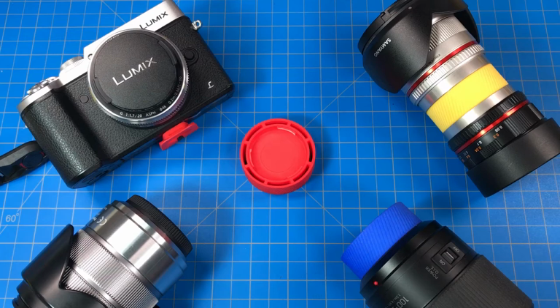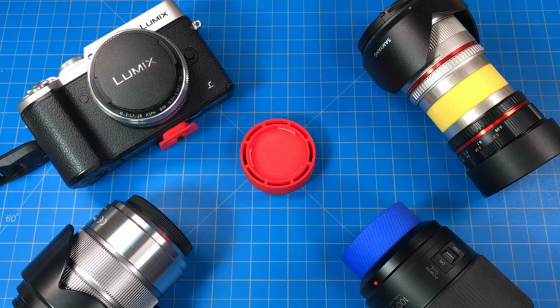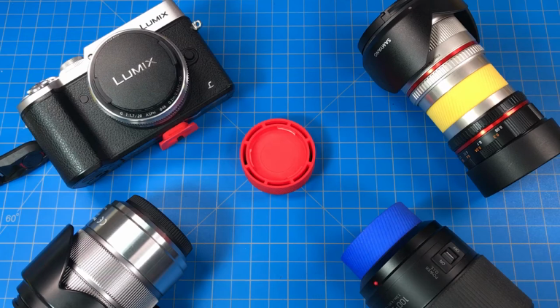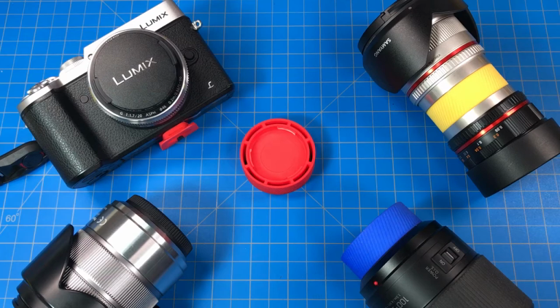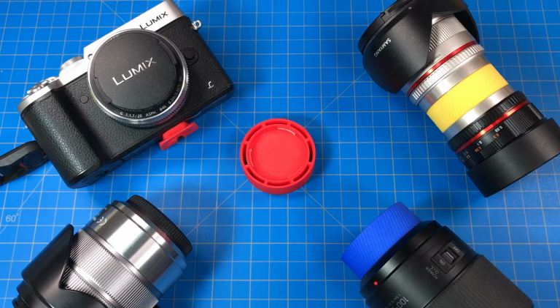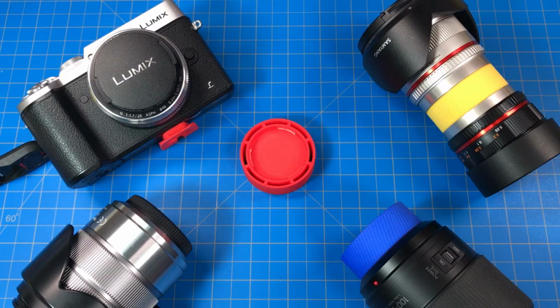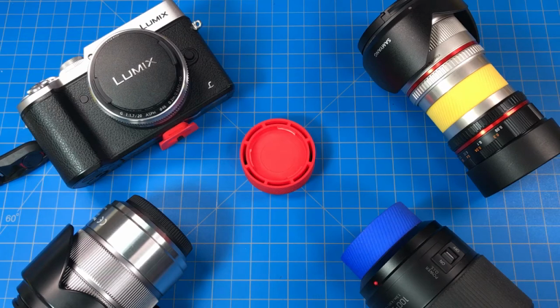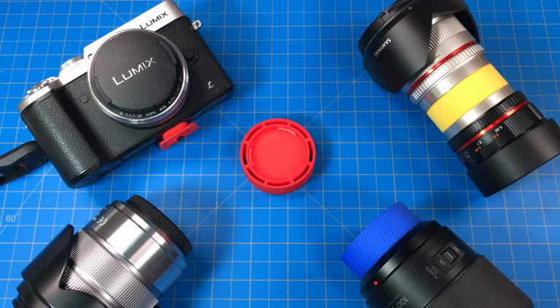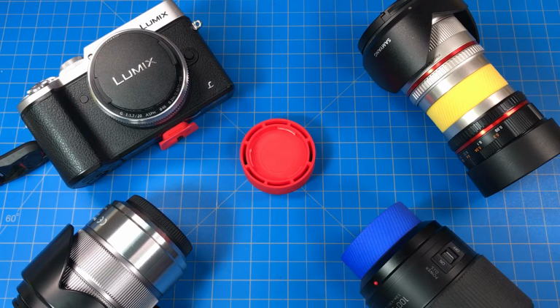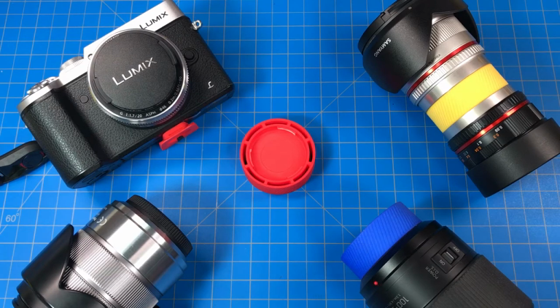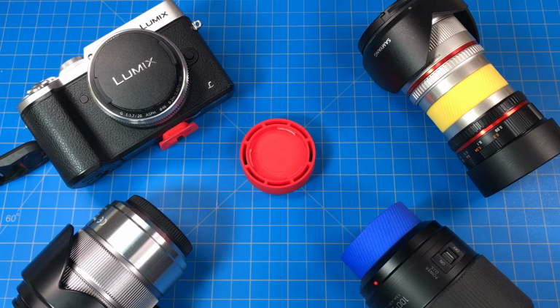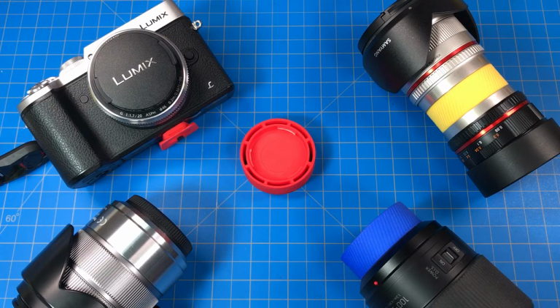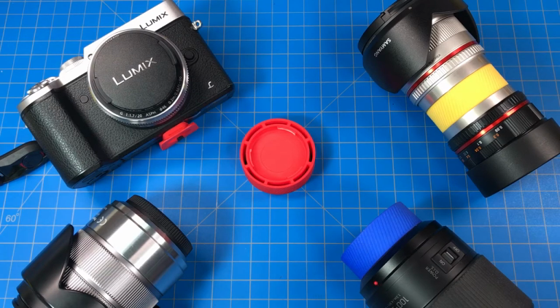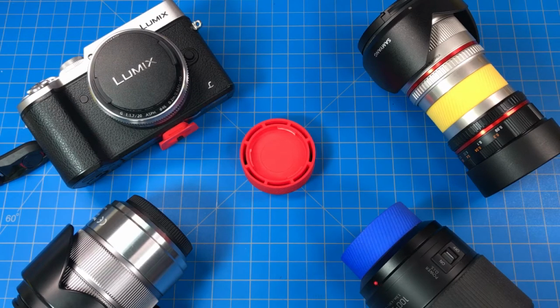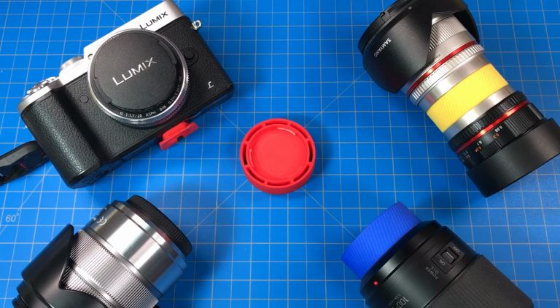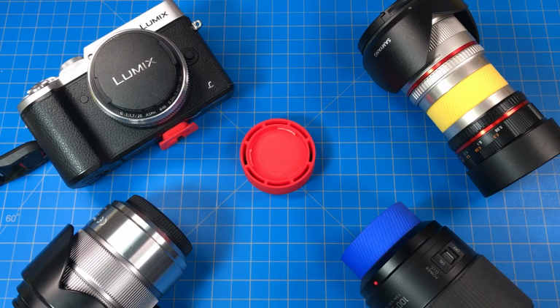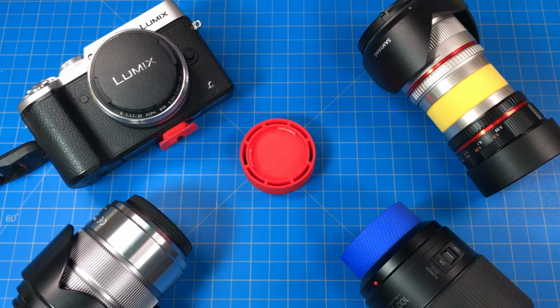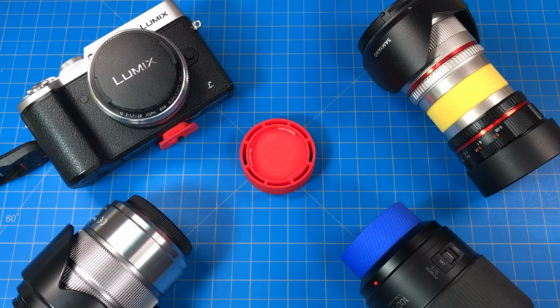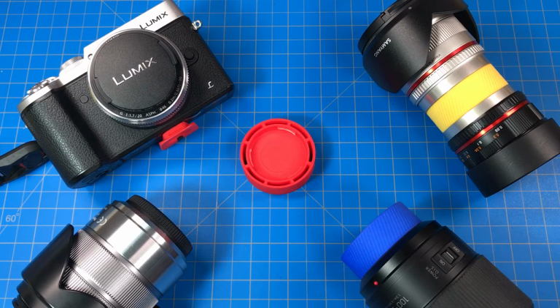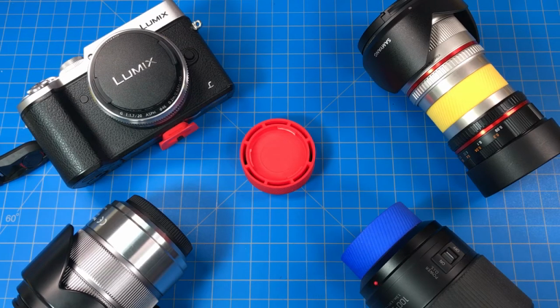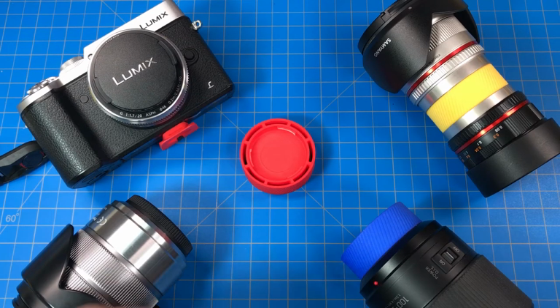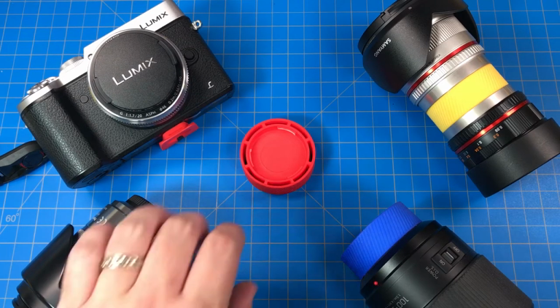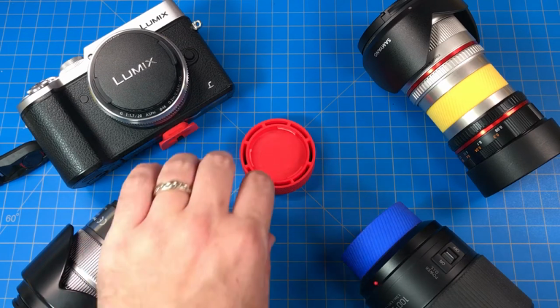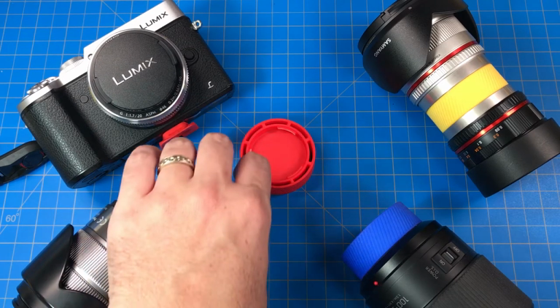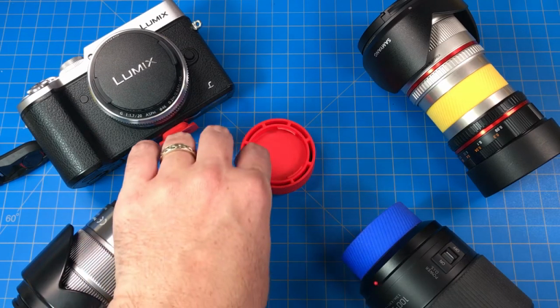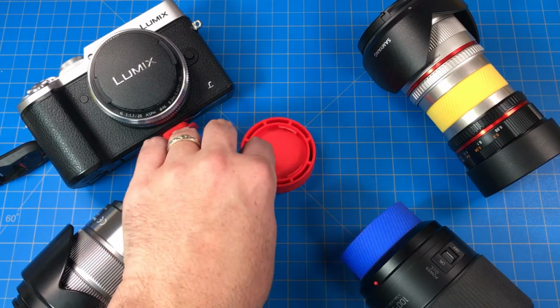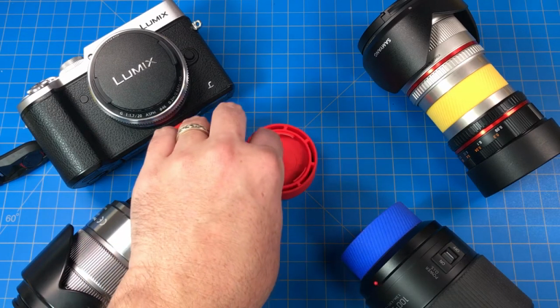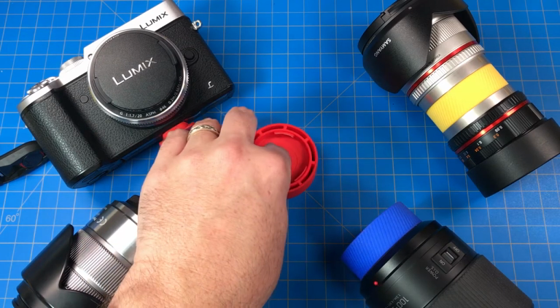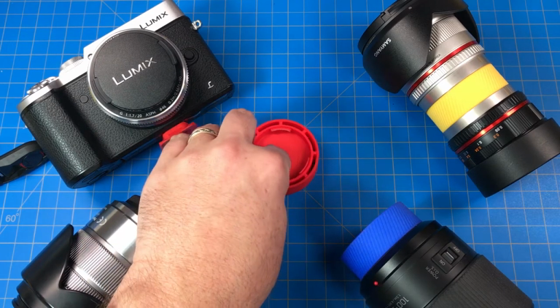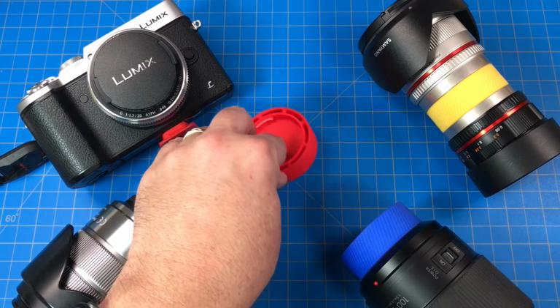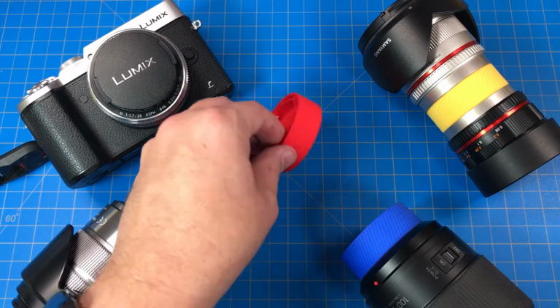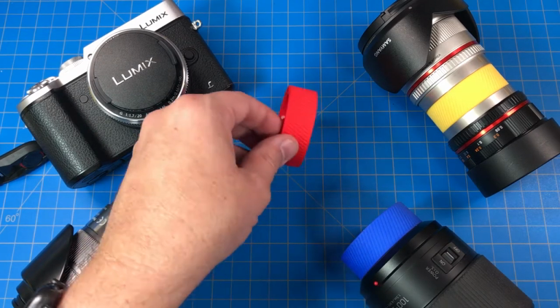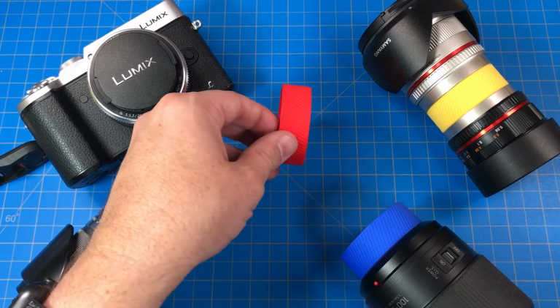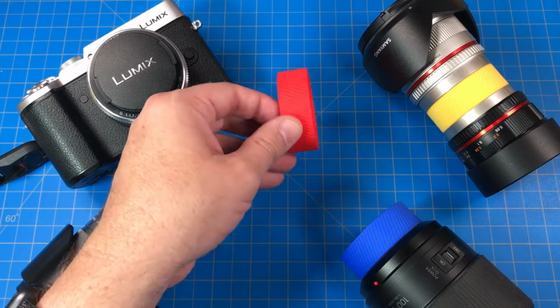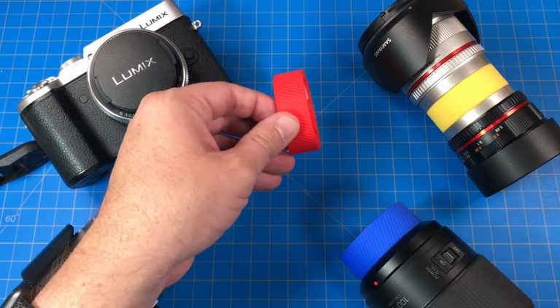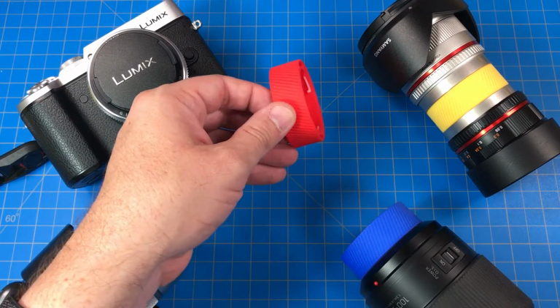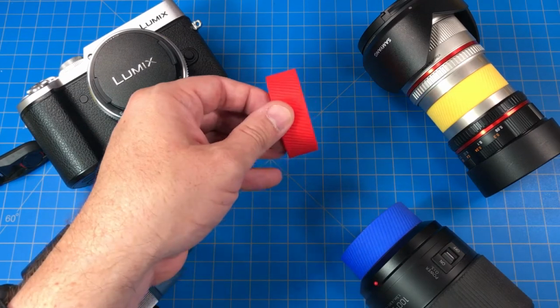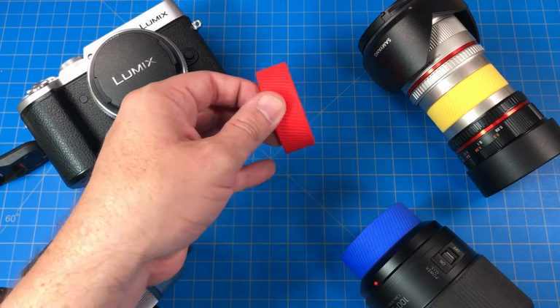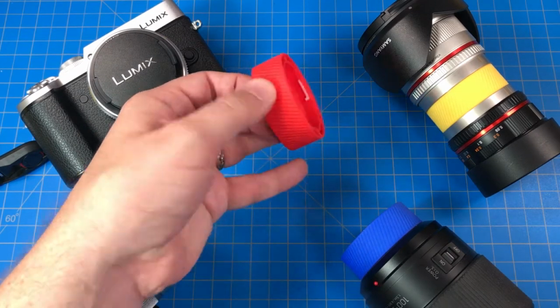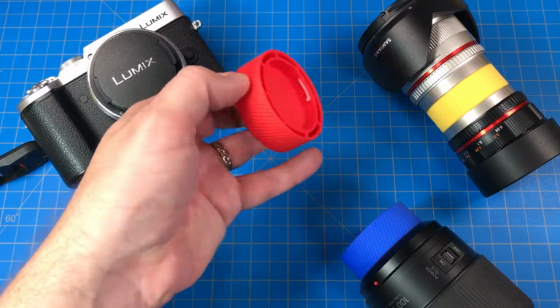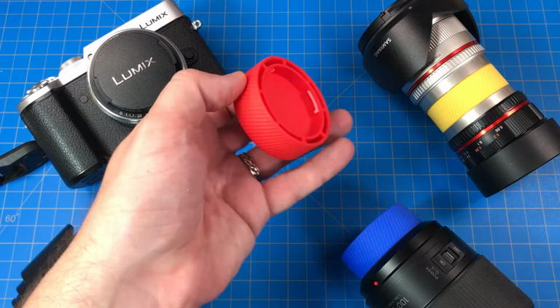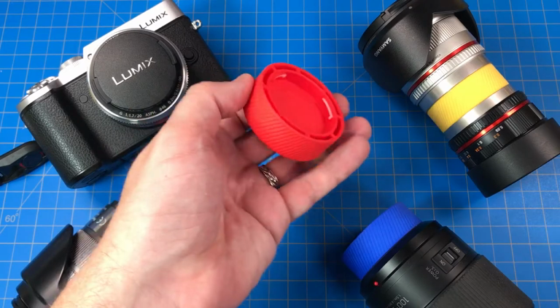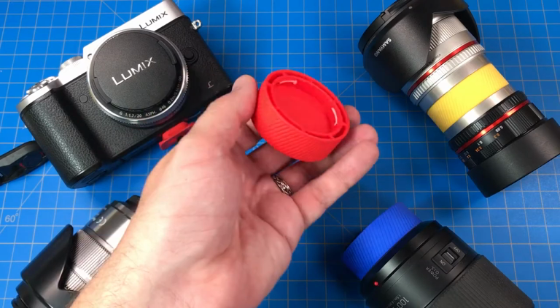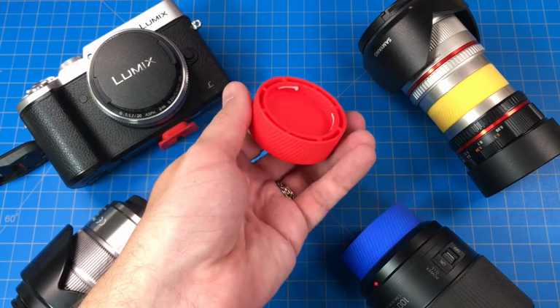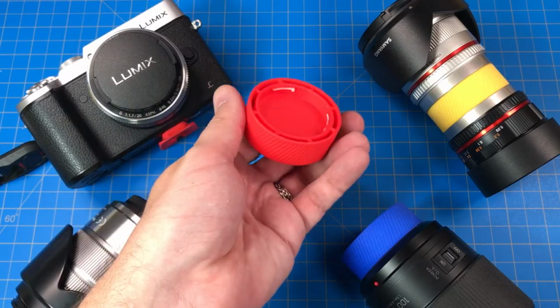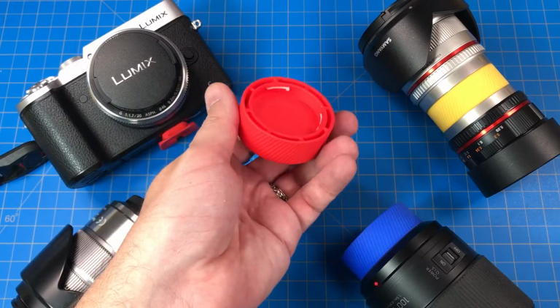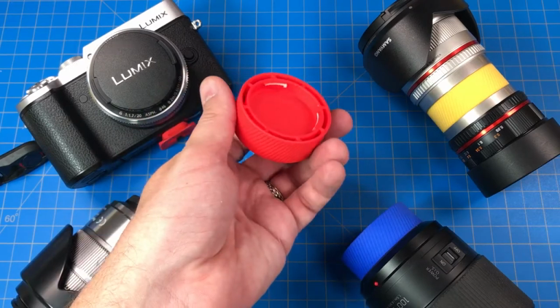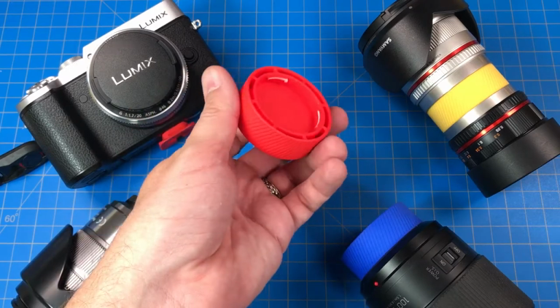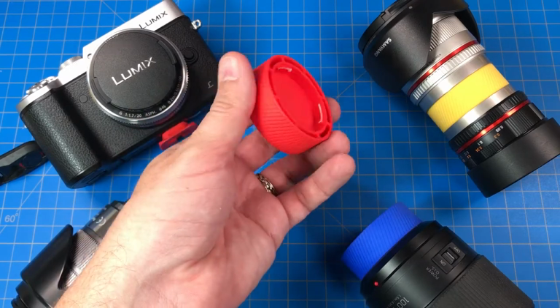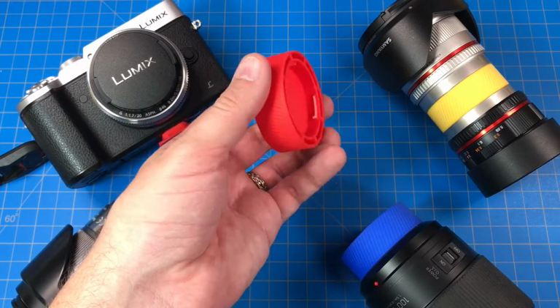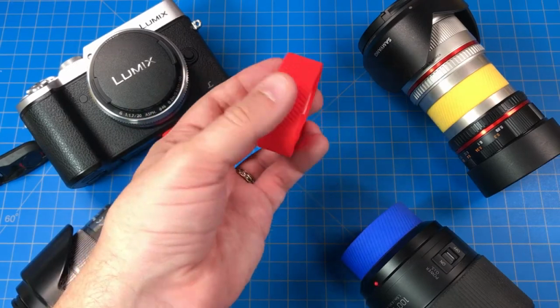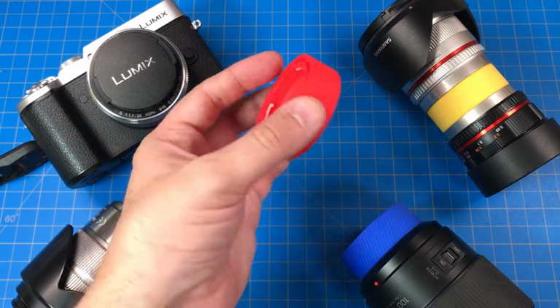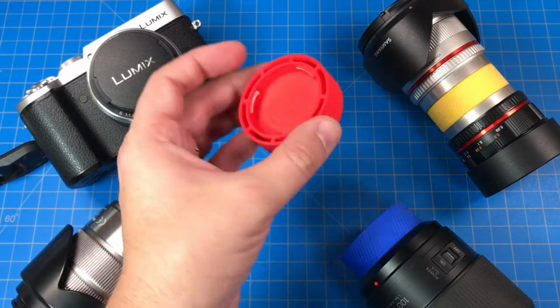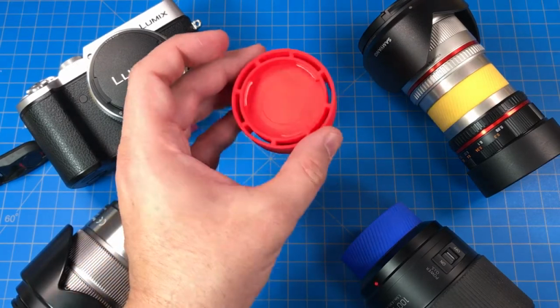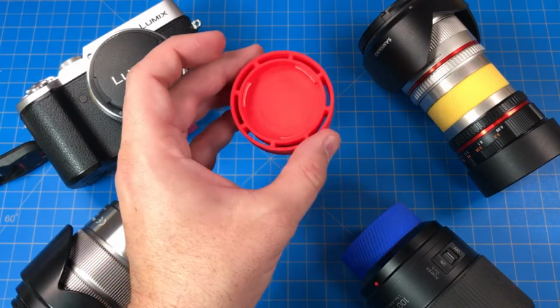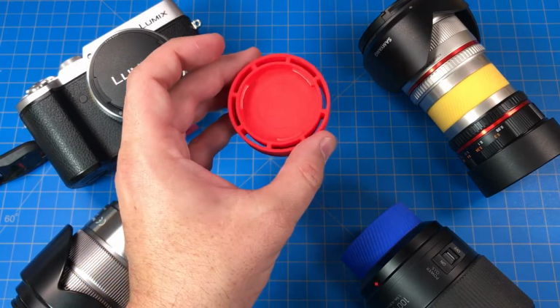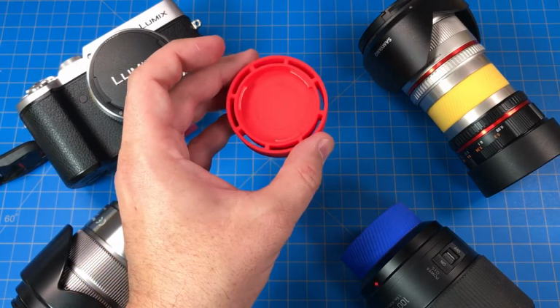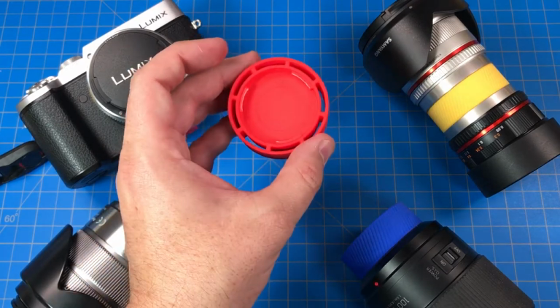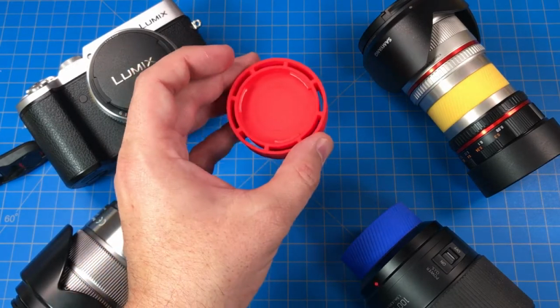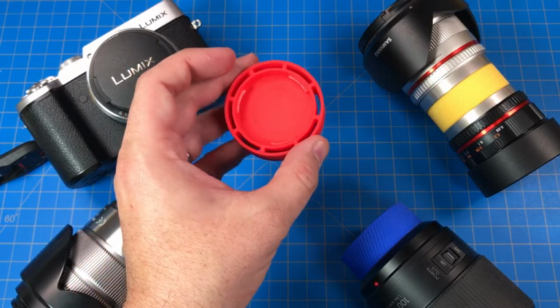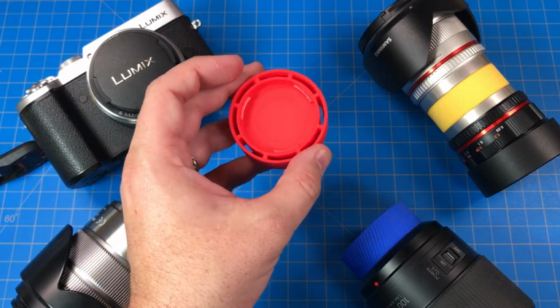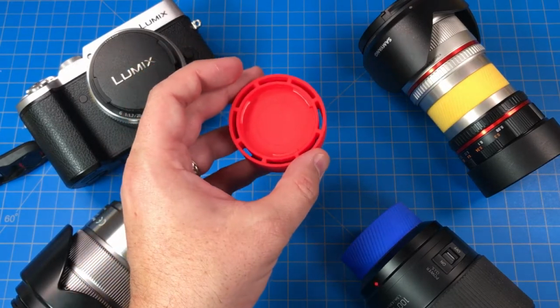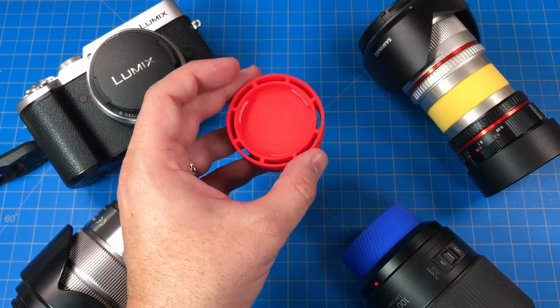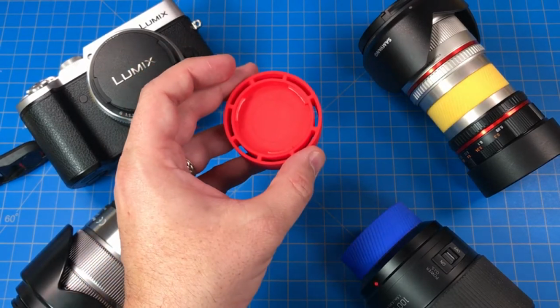Howdy folks. I wanted to show you my latest product design. This is a double-sided tail cap for Micro Four Thirds lenses.